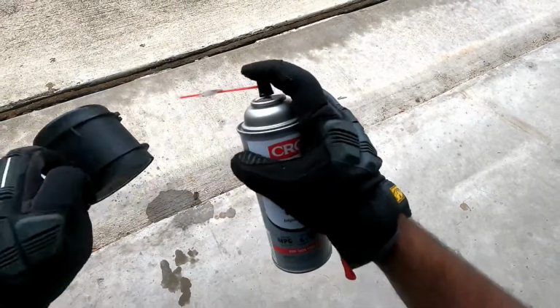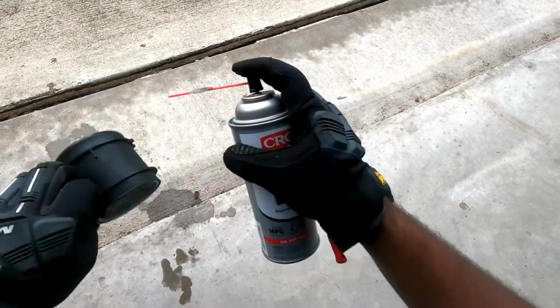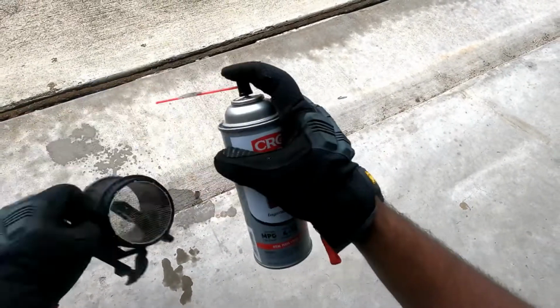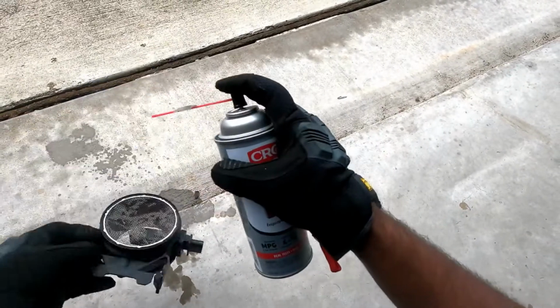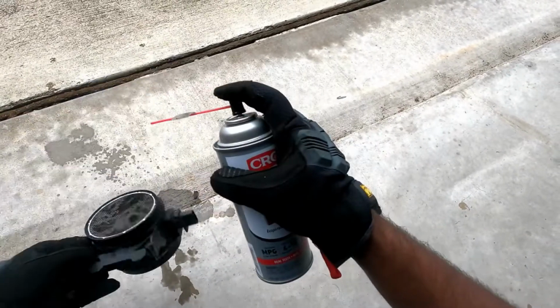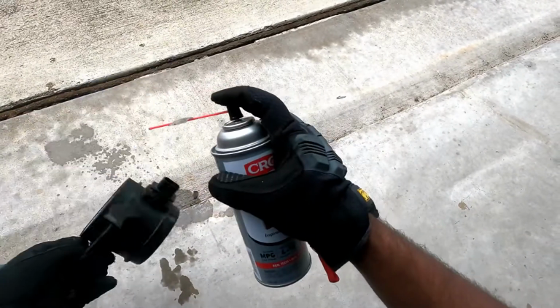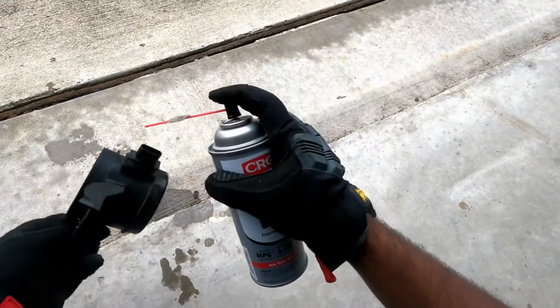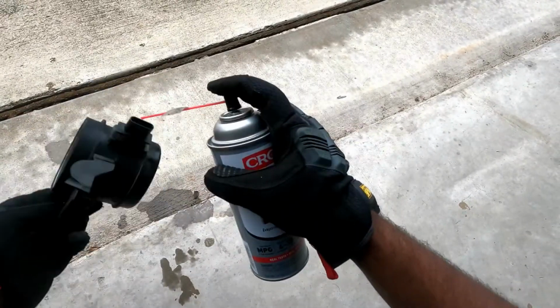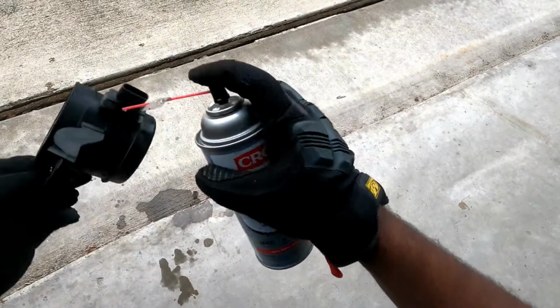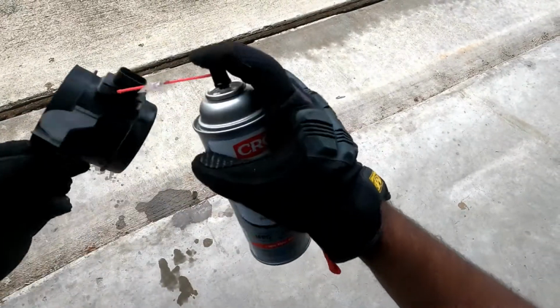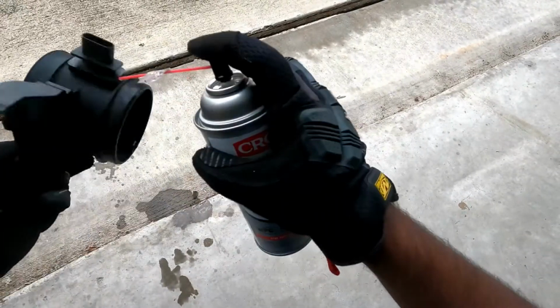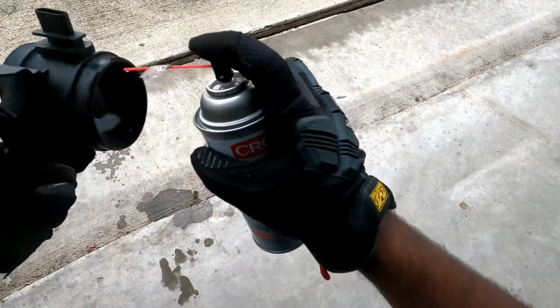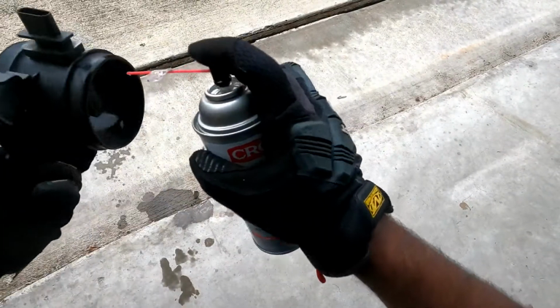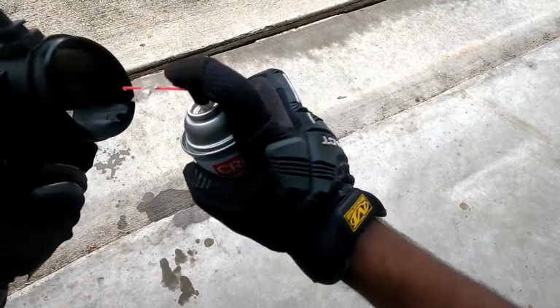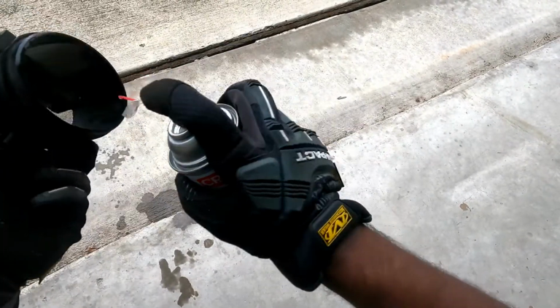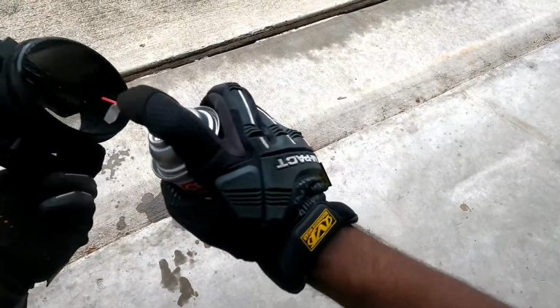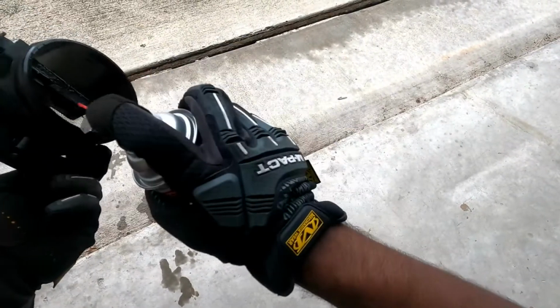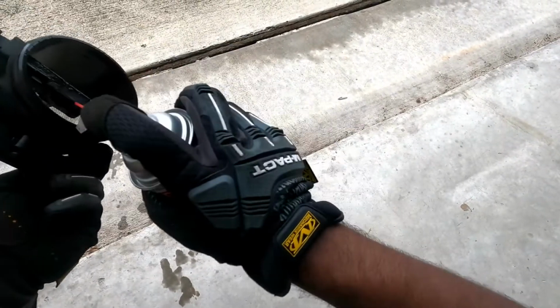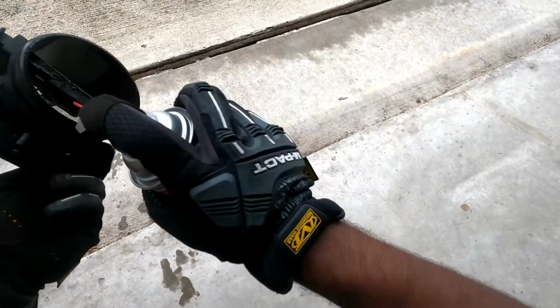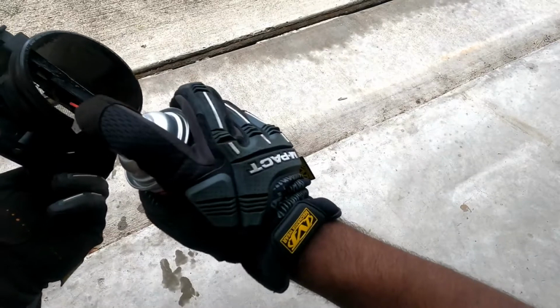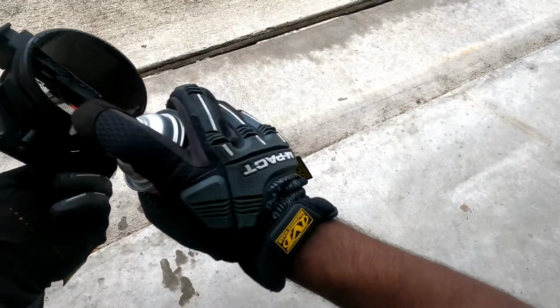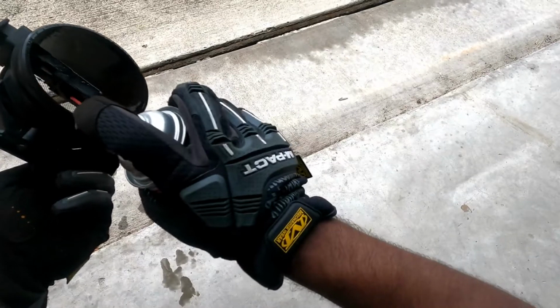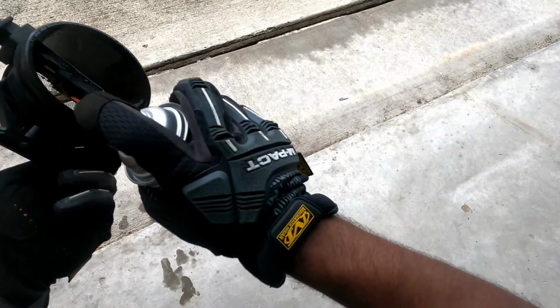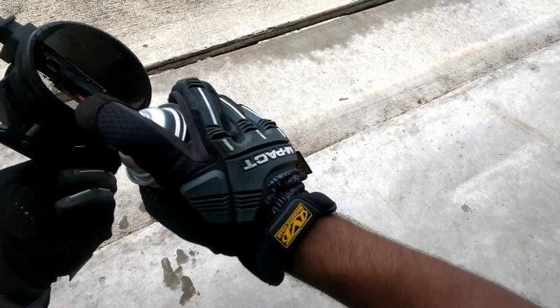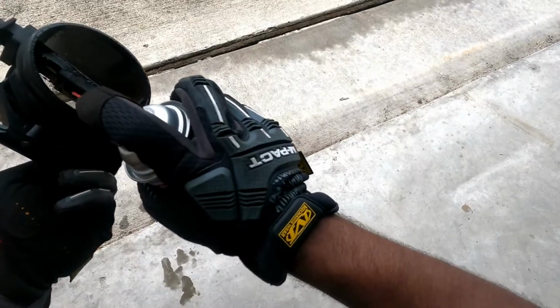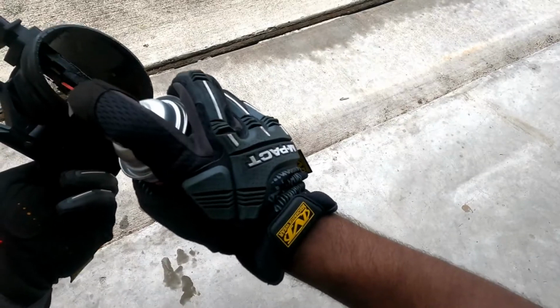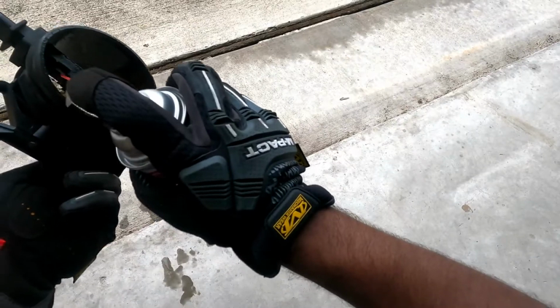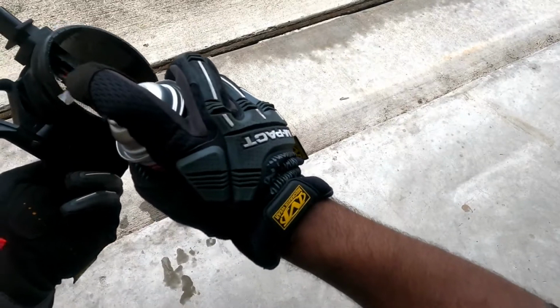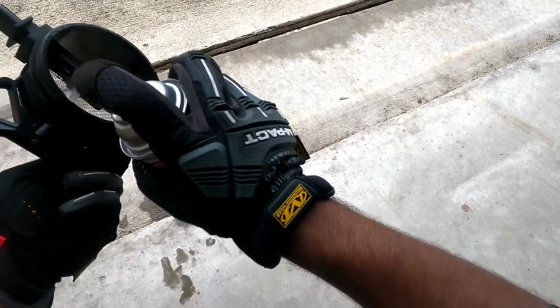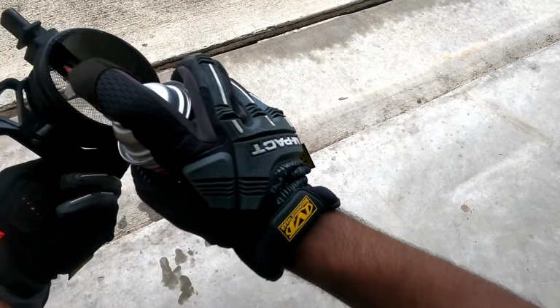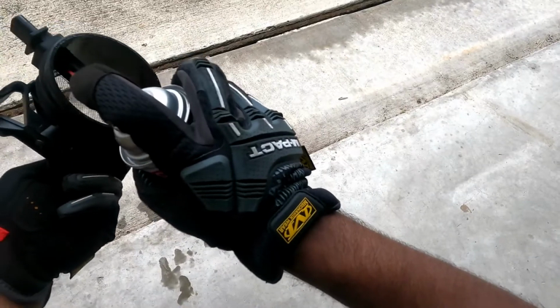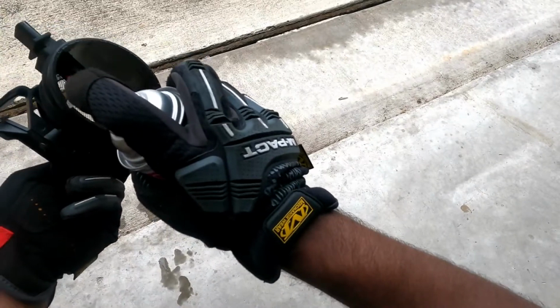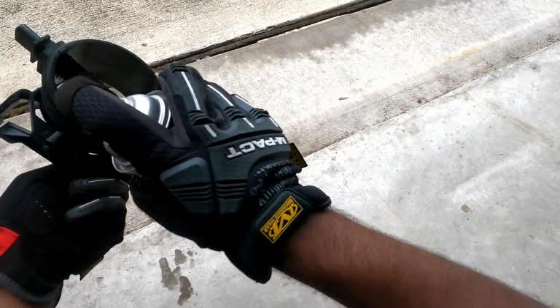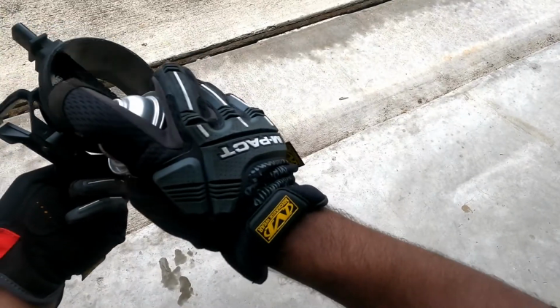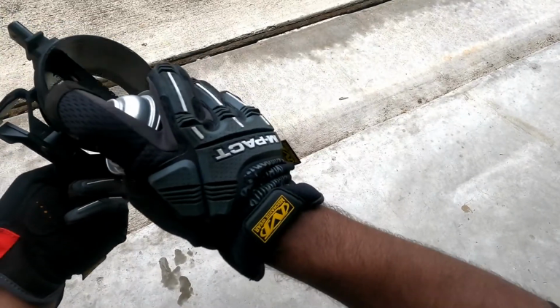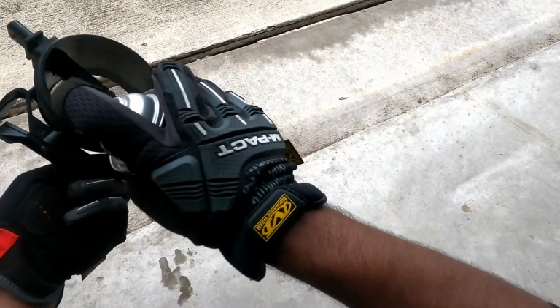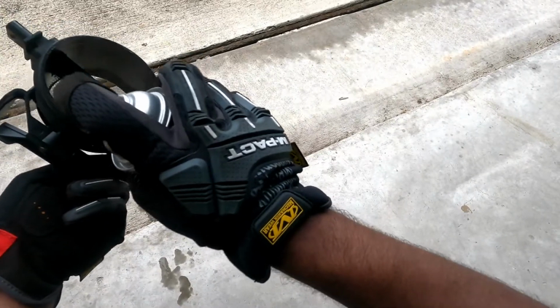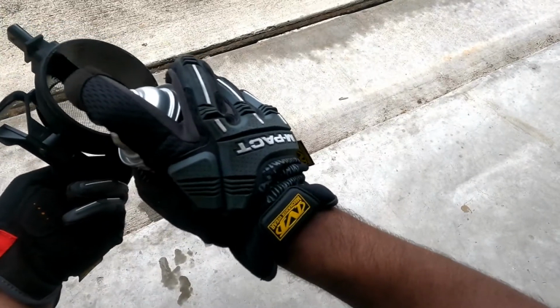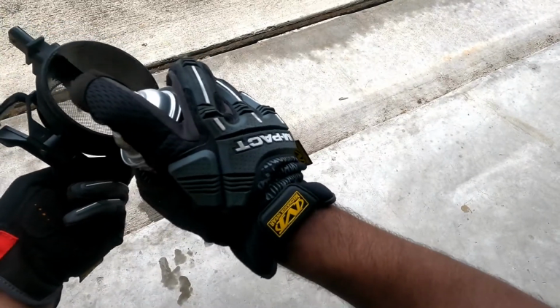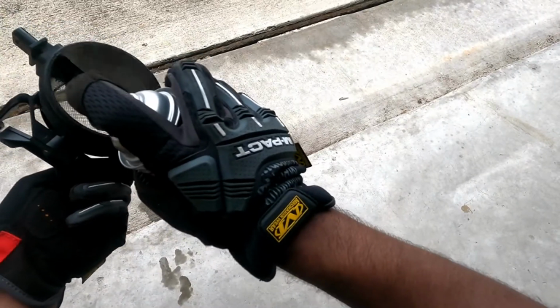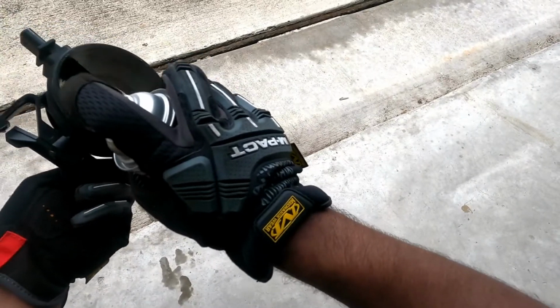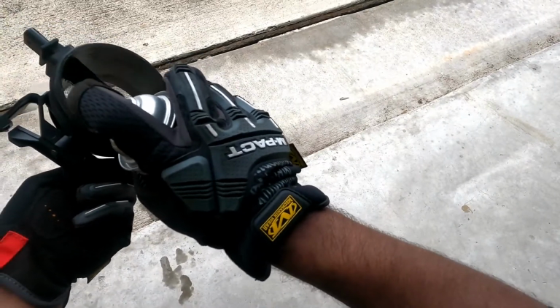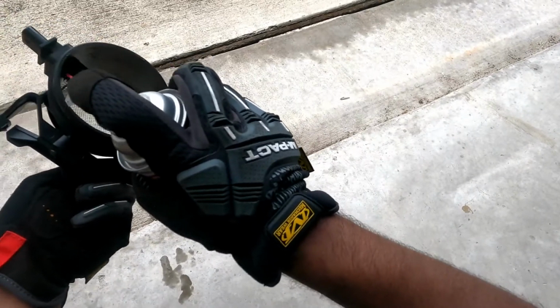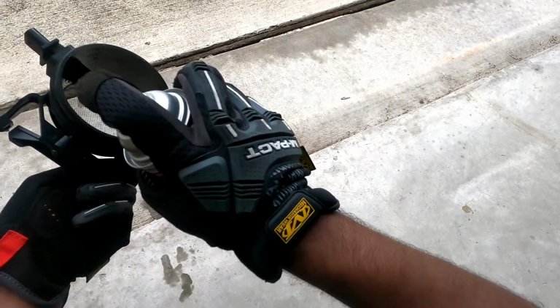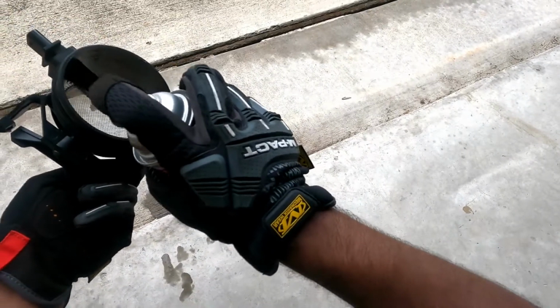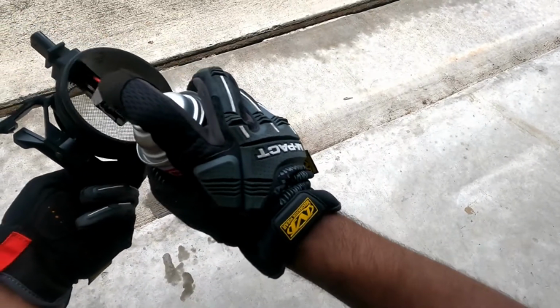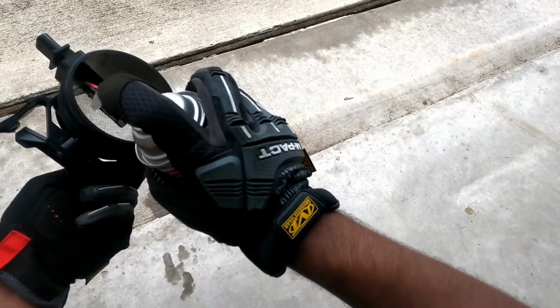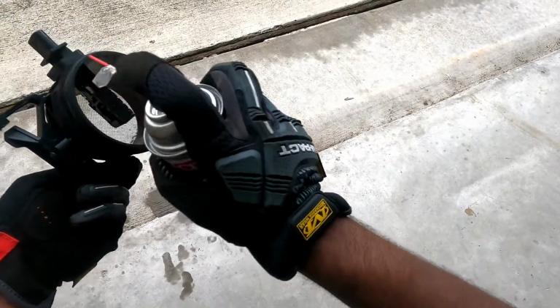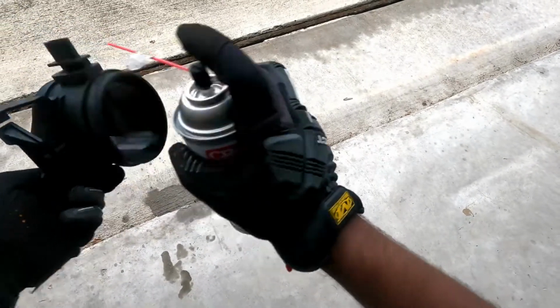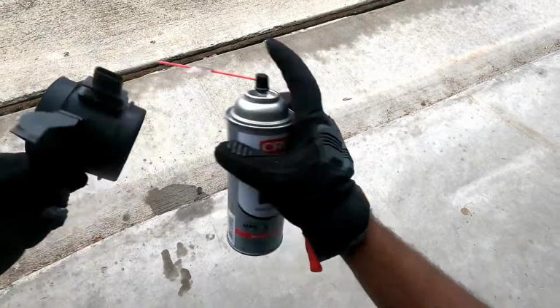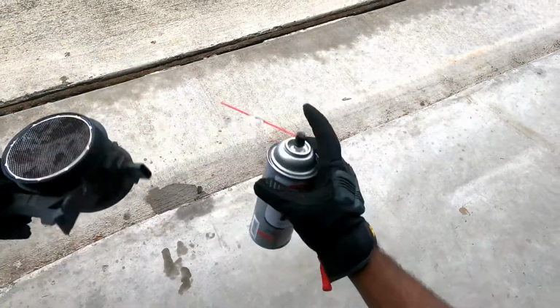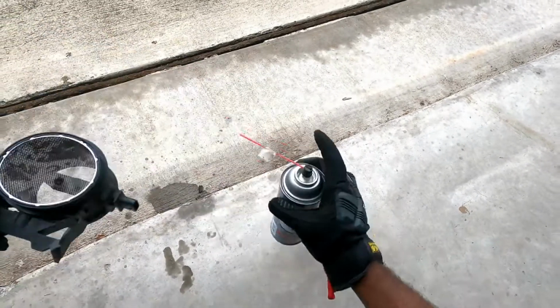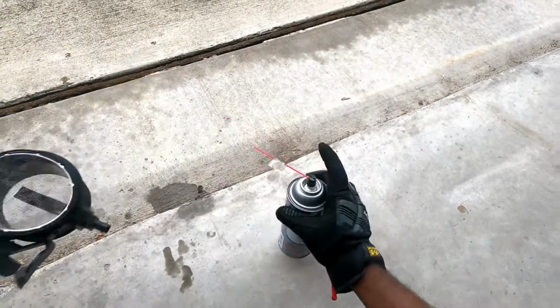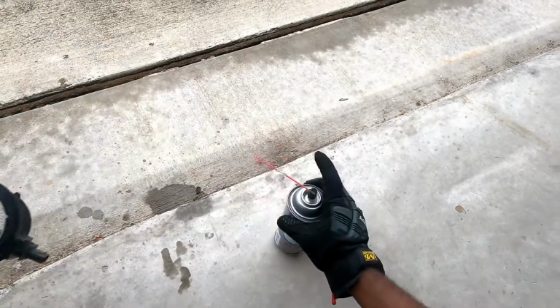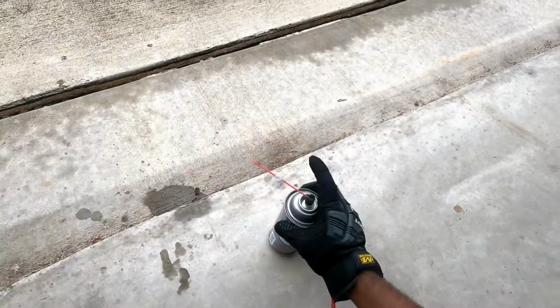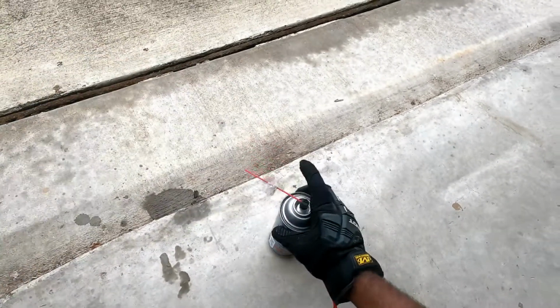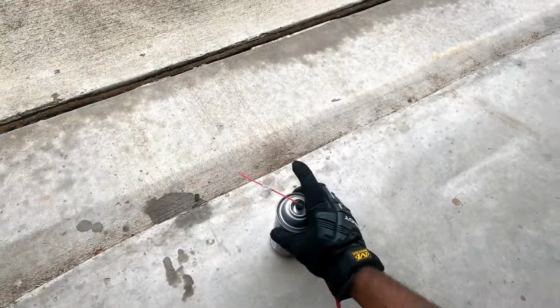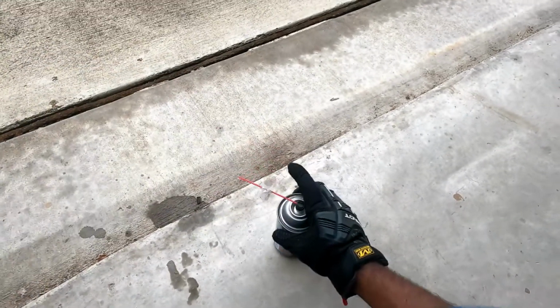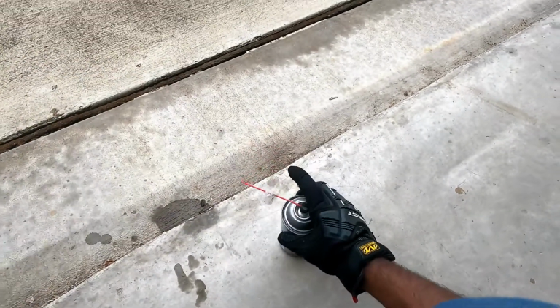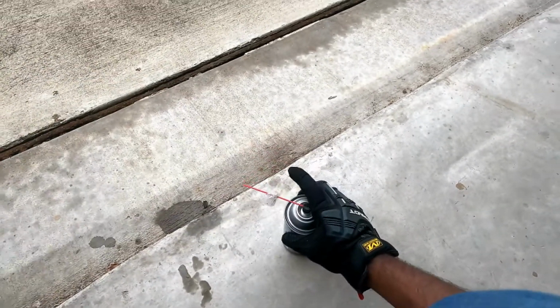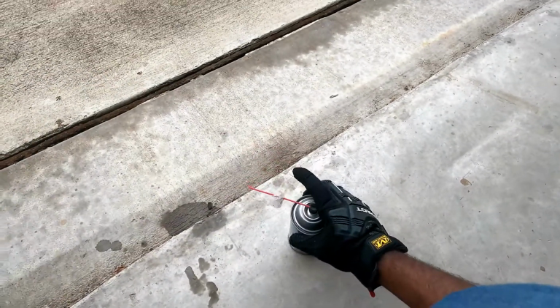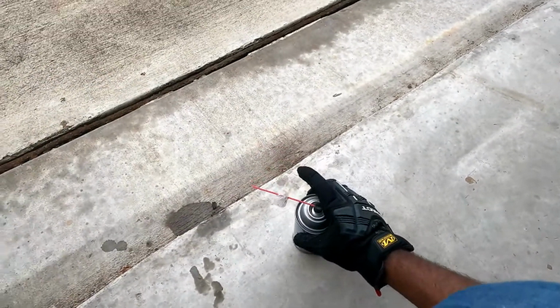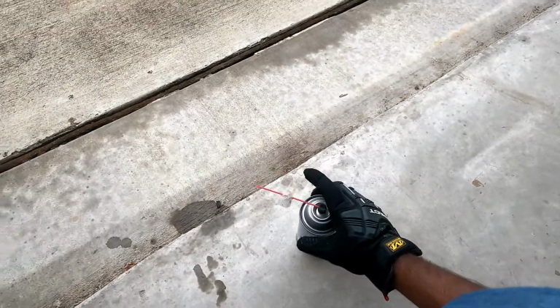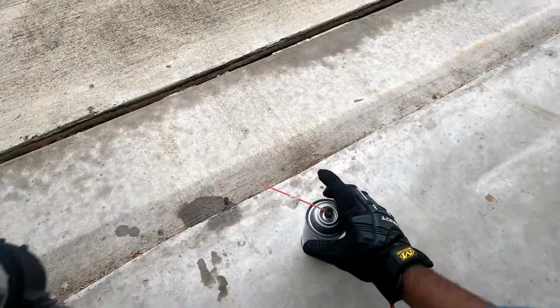Just spray it as much as you can and leave it for 15 minutes. Make sure it's fully dry before we install it.